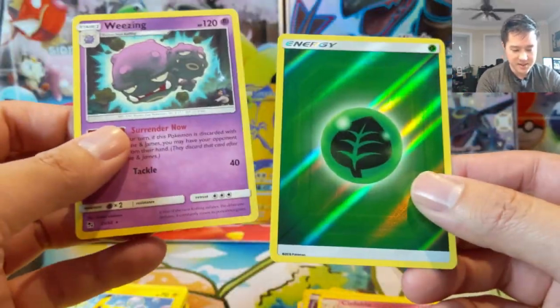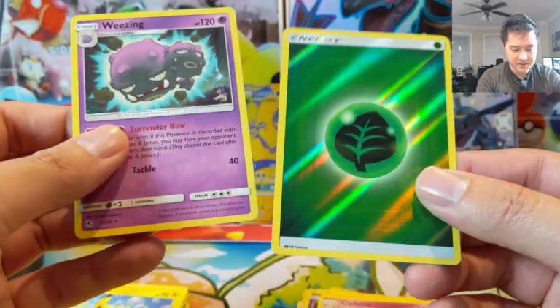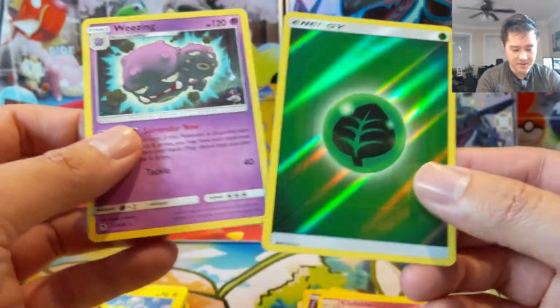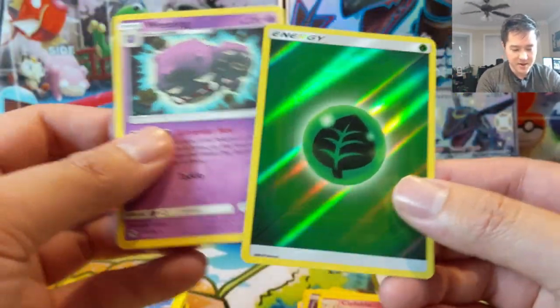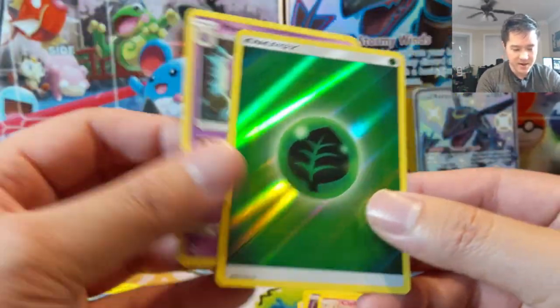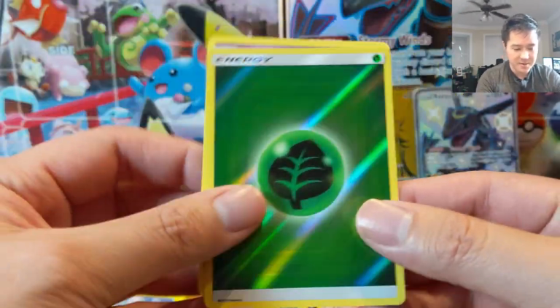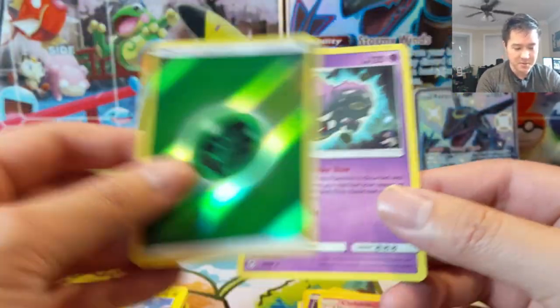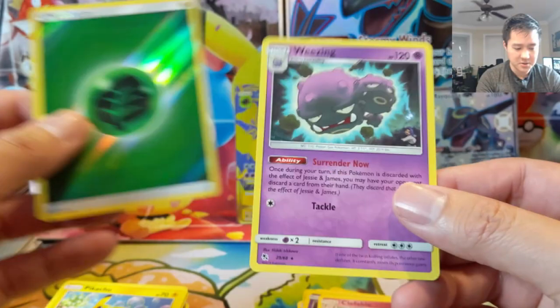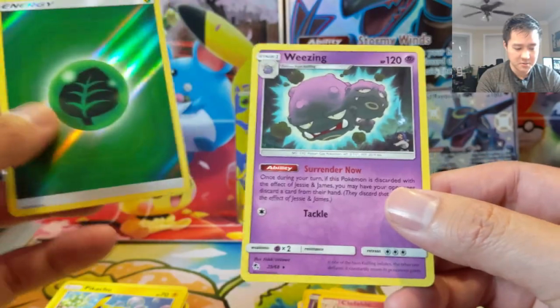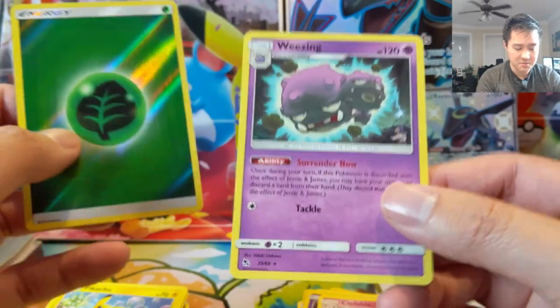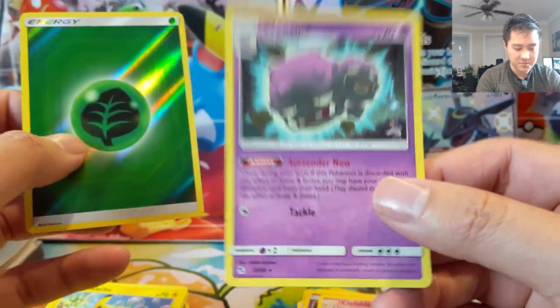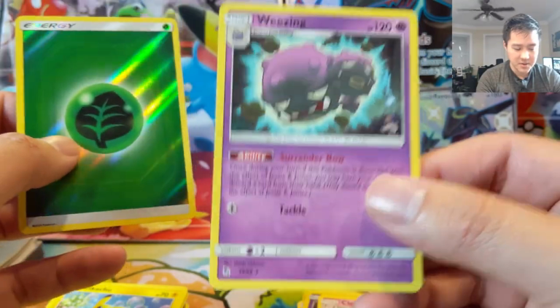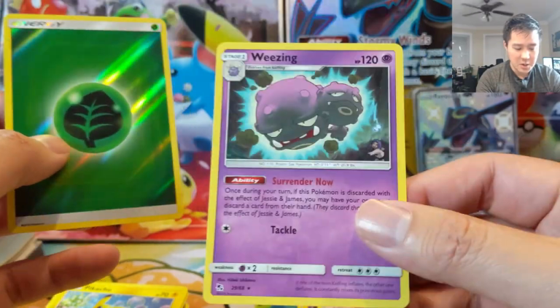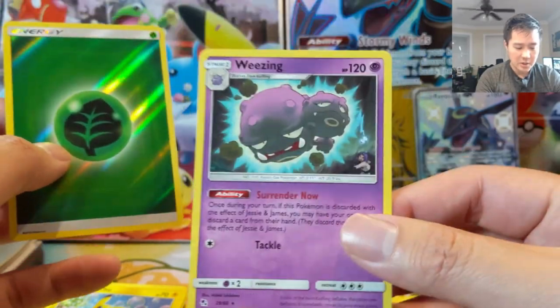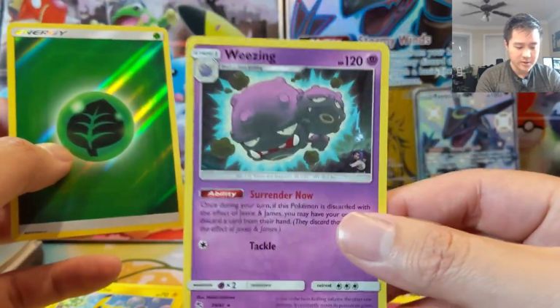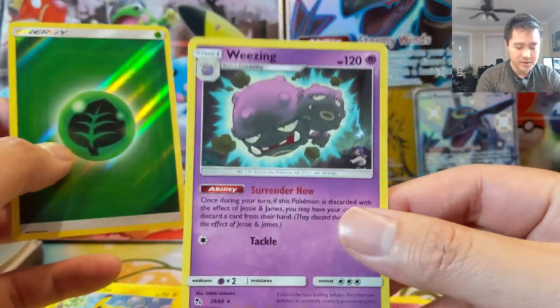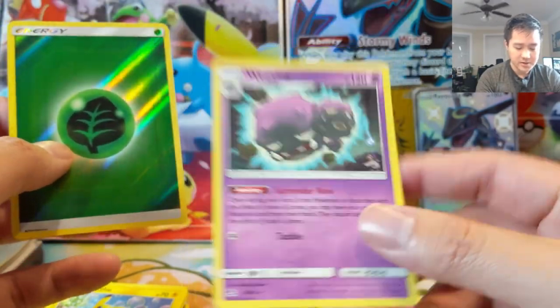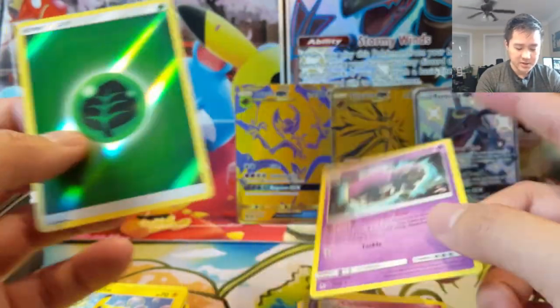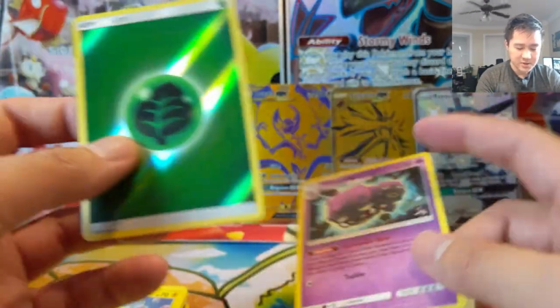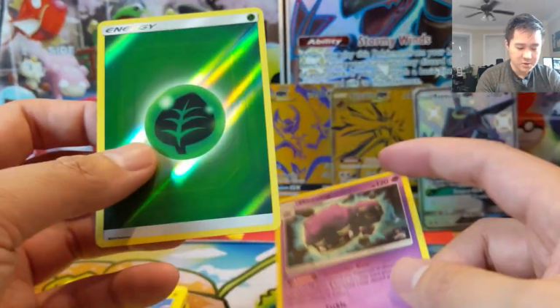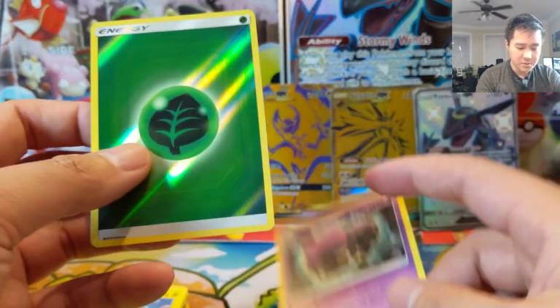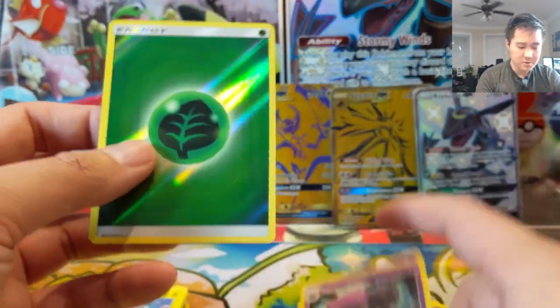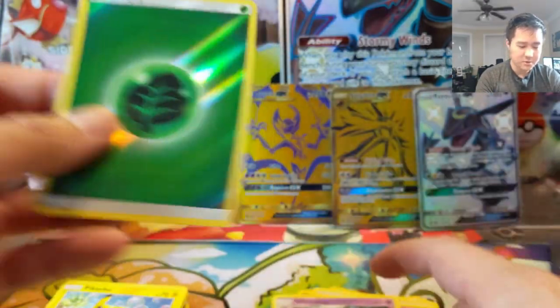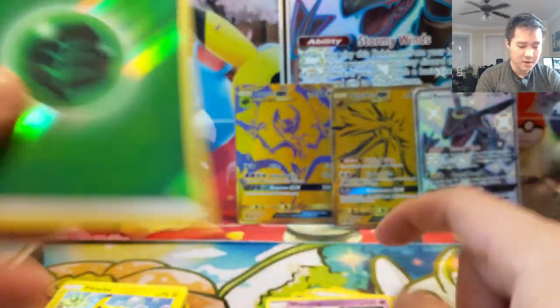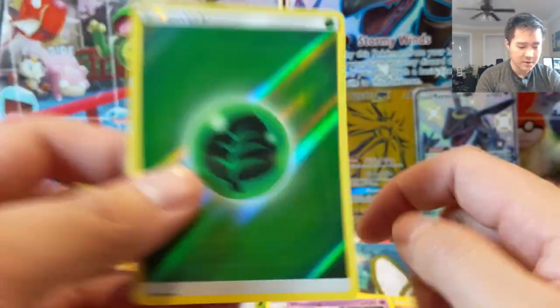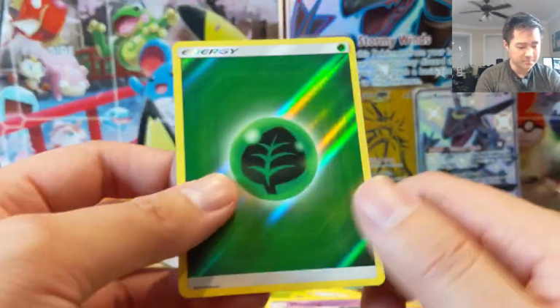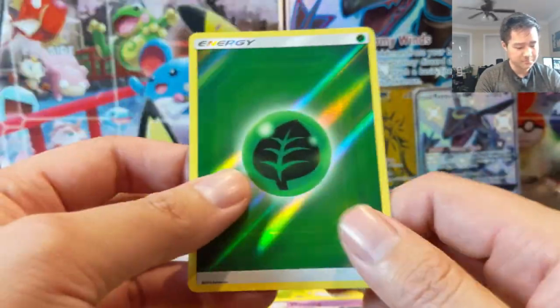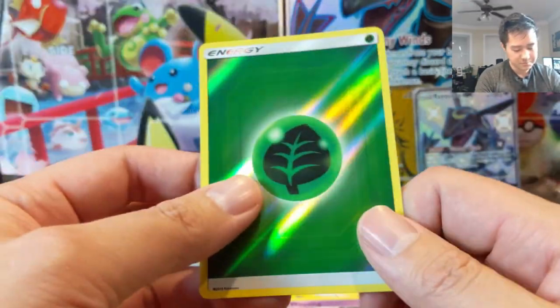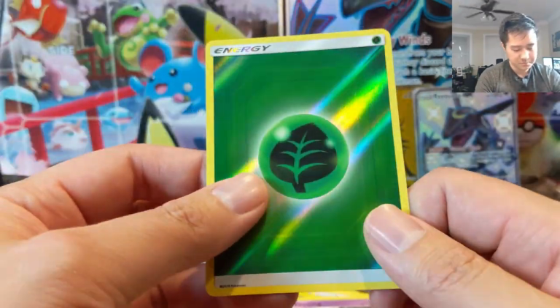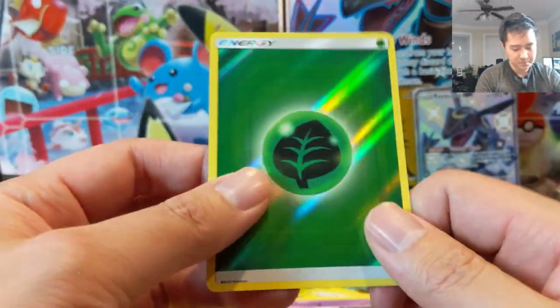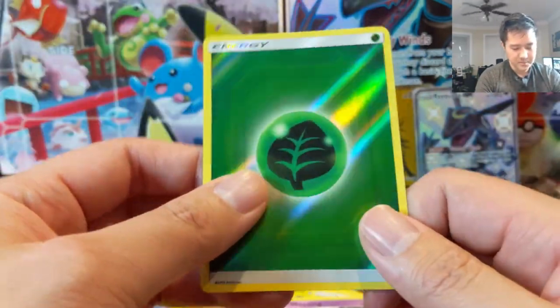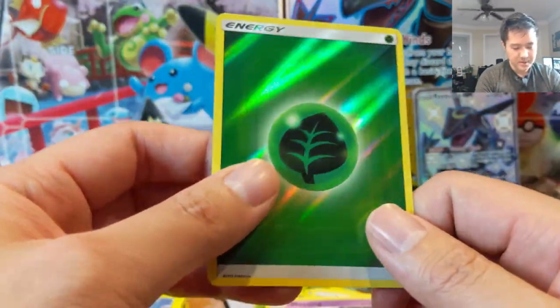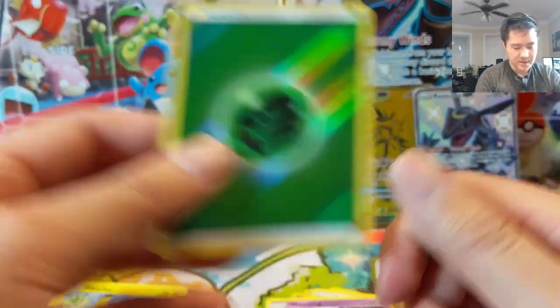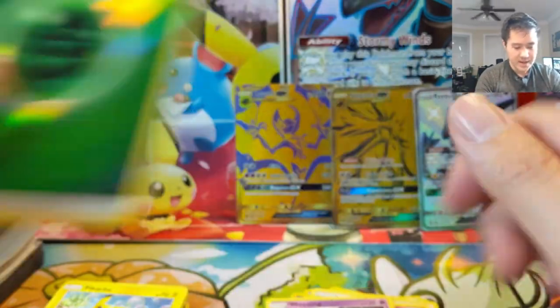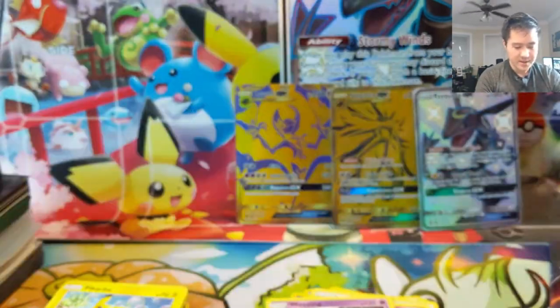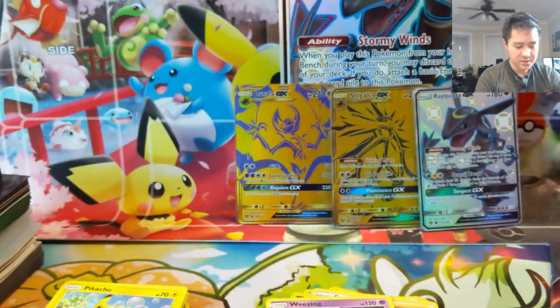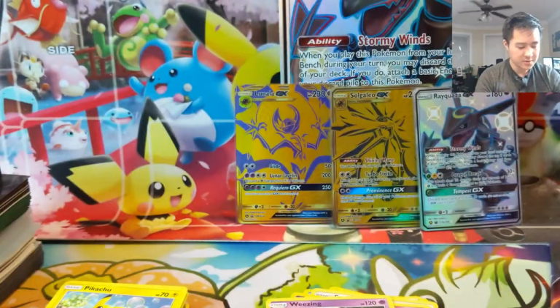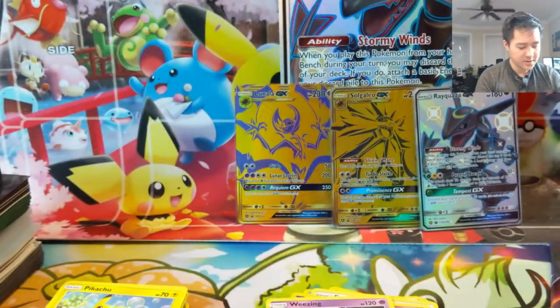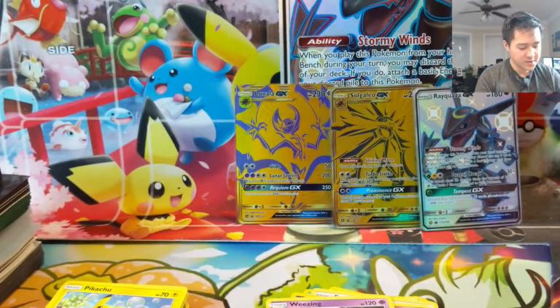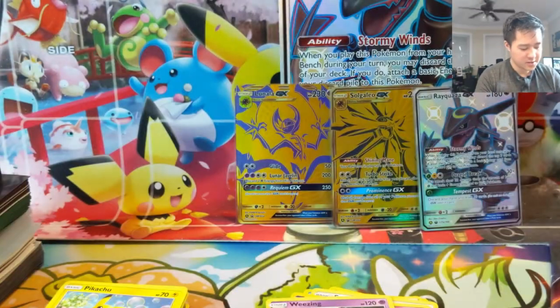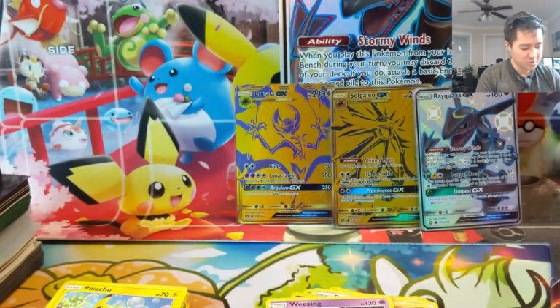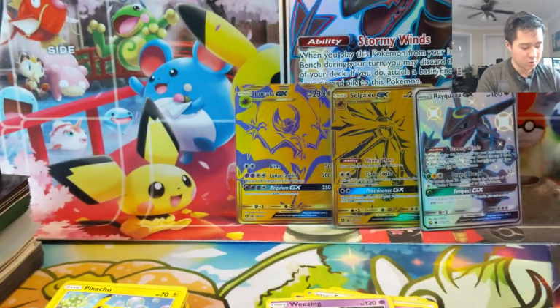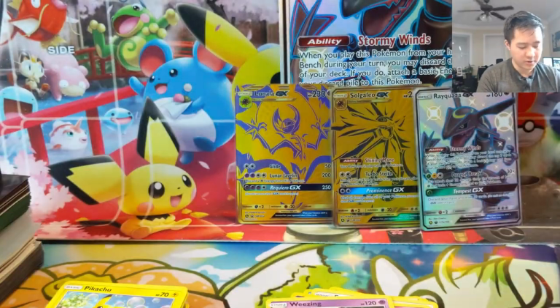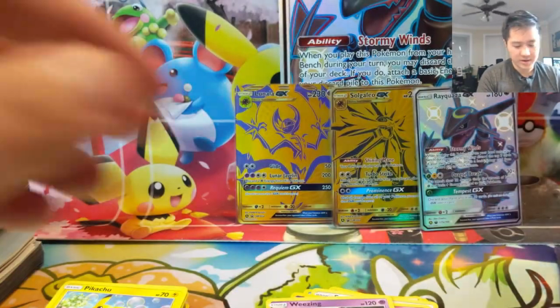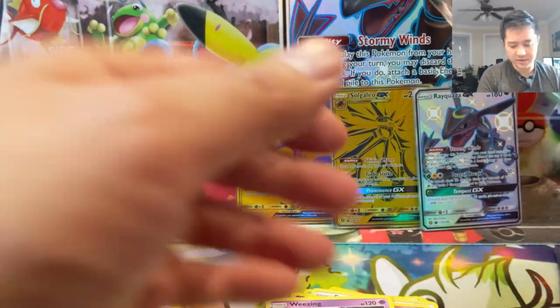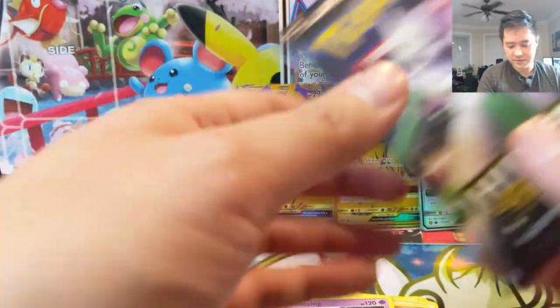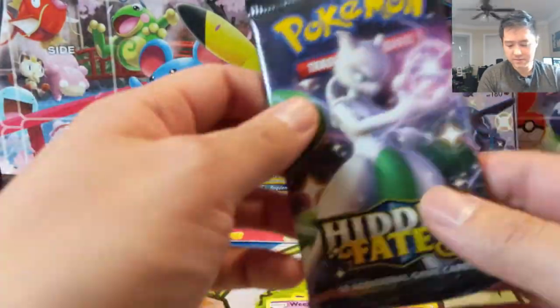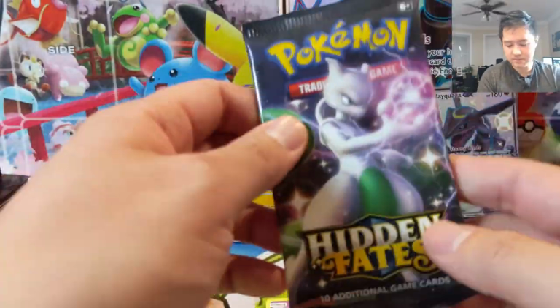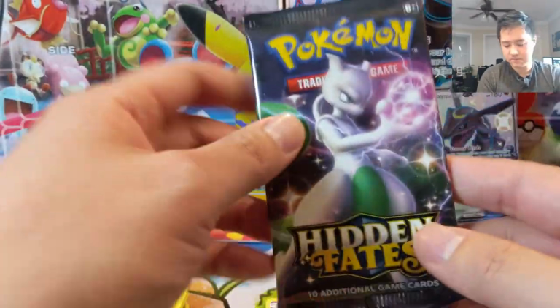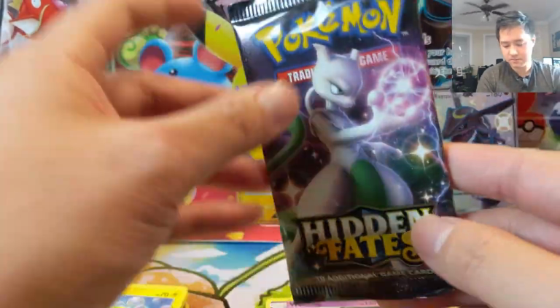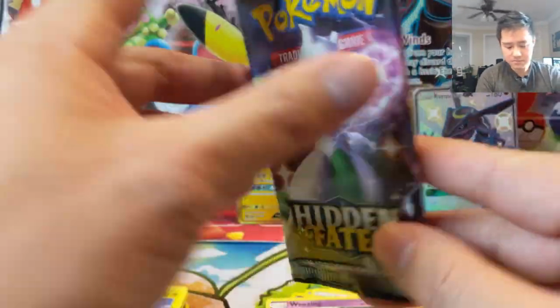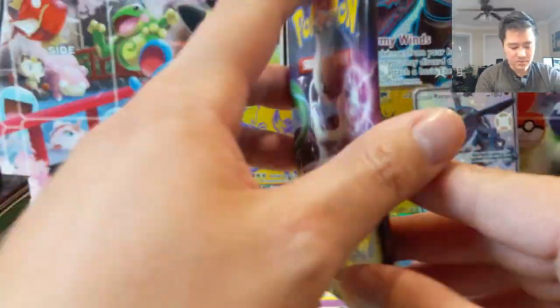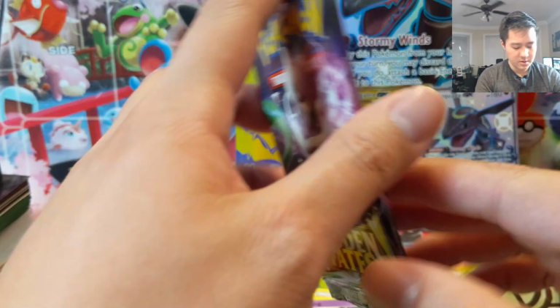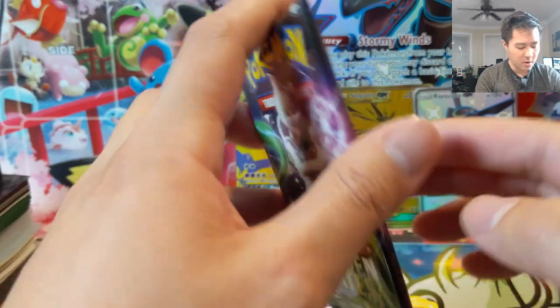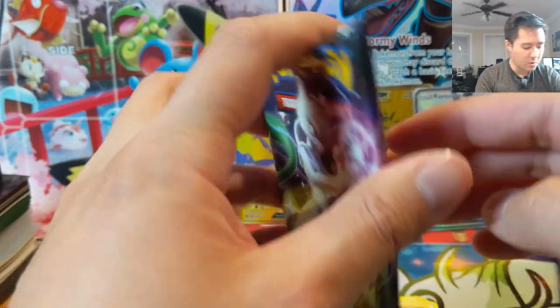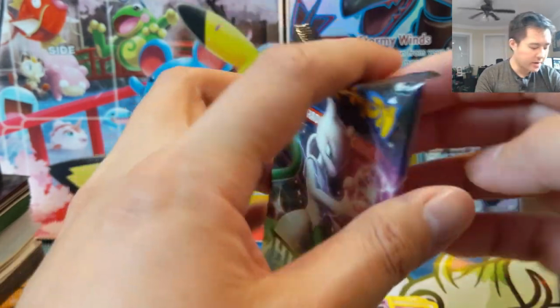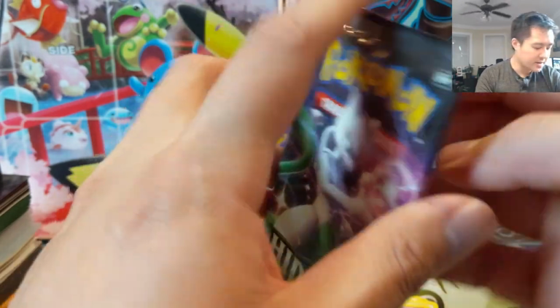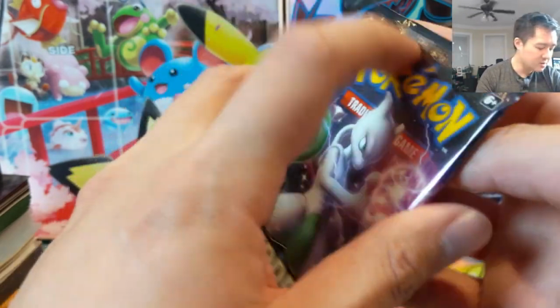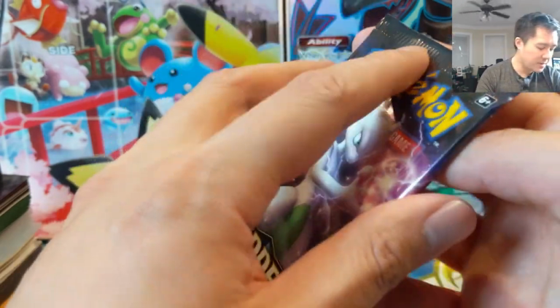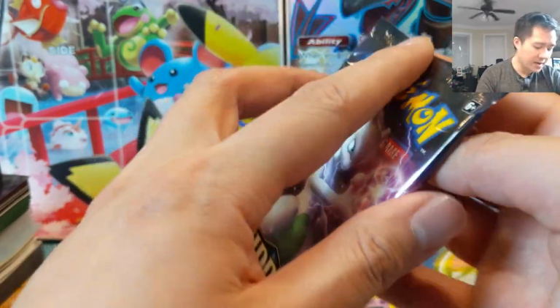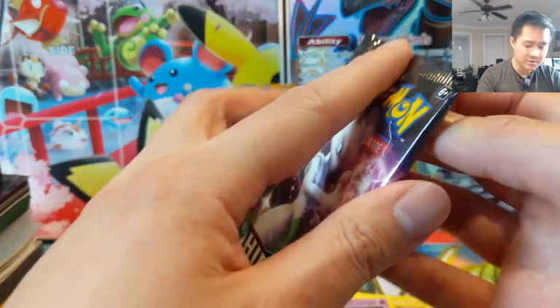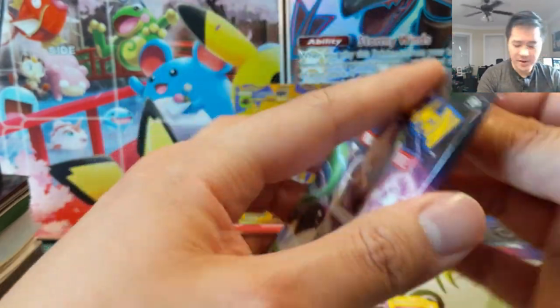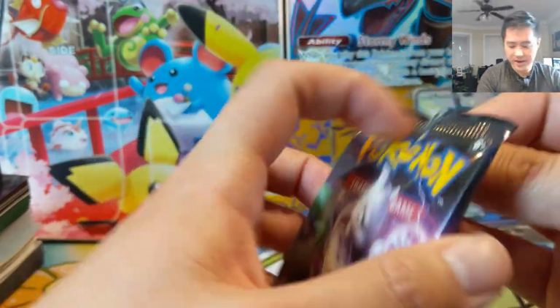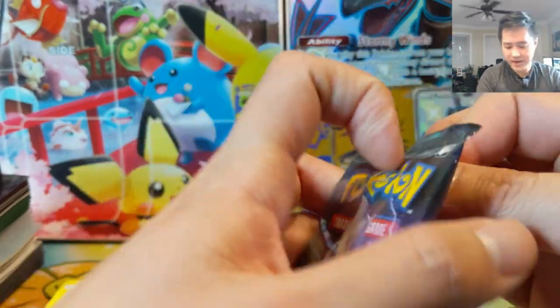This is actually a super useful card, and this one is just cool to have. Okay, two packs remaining.